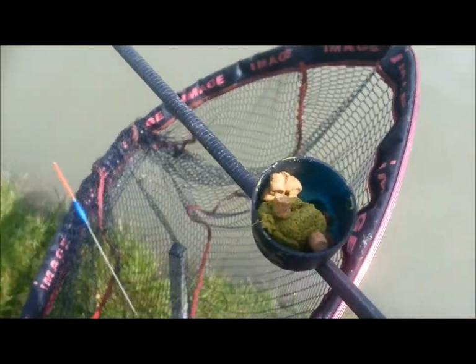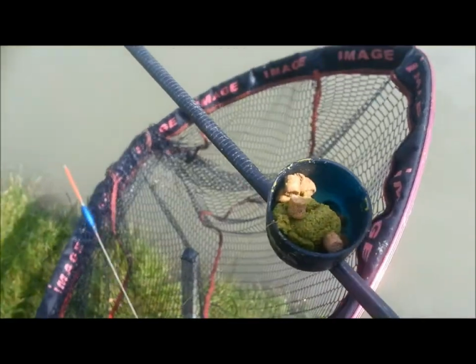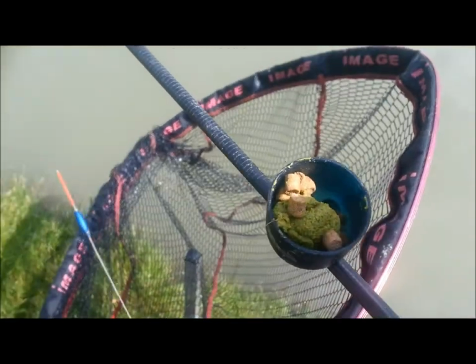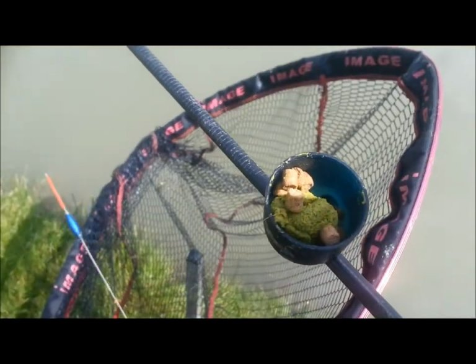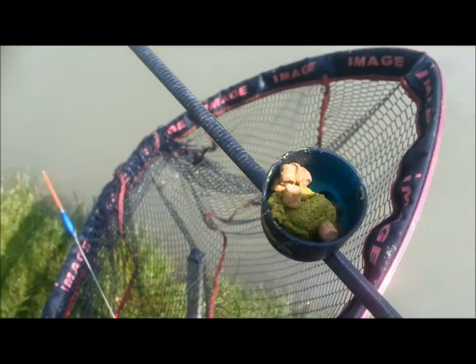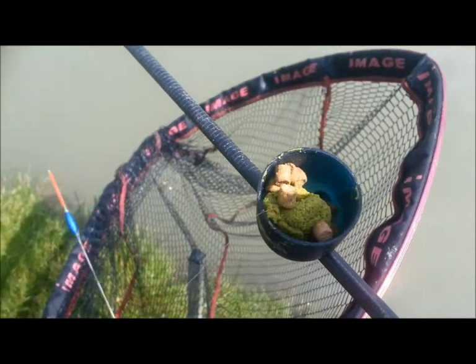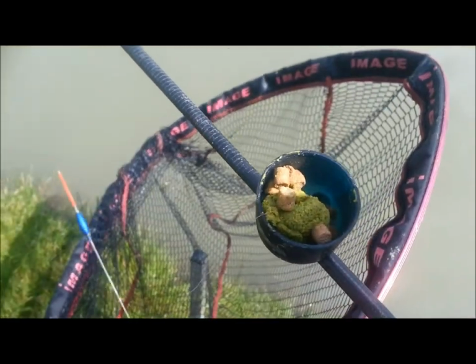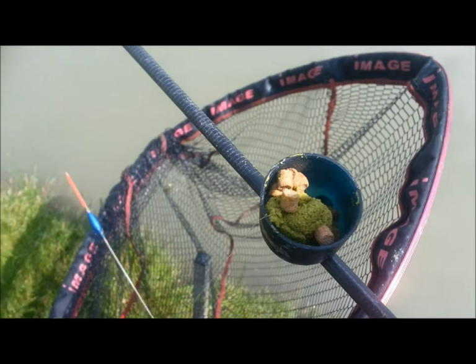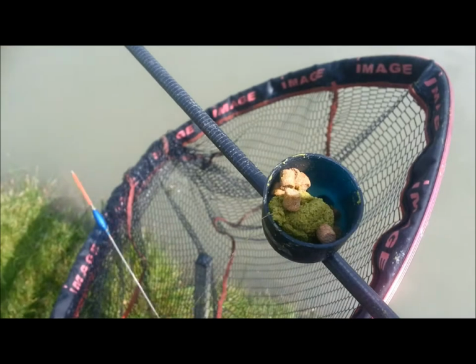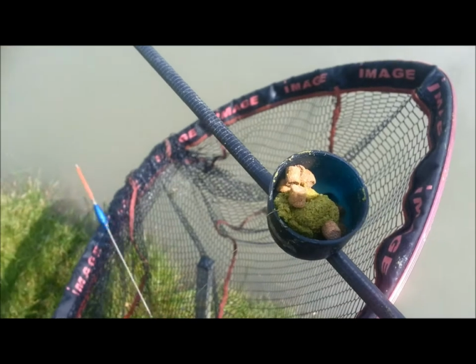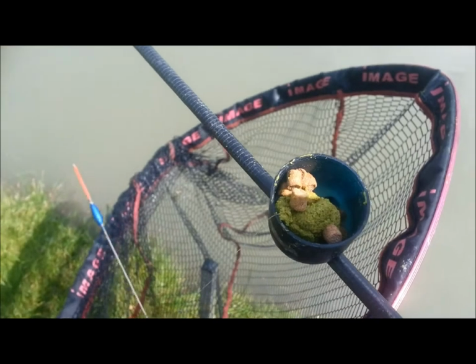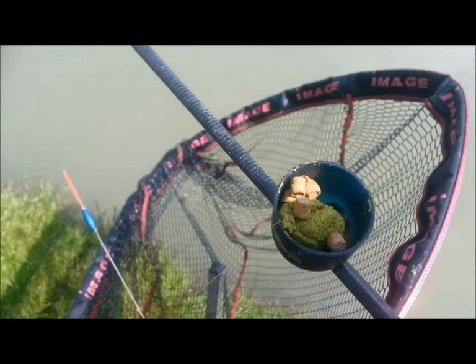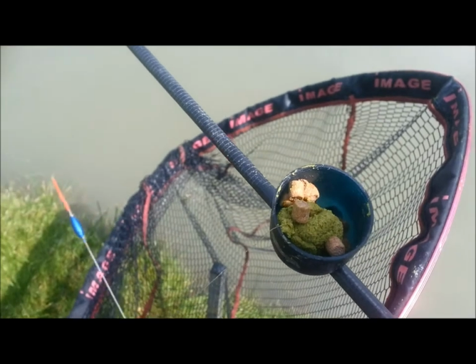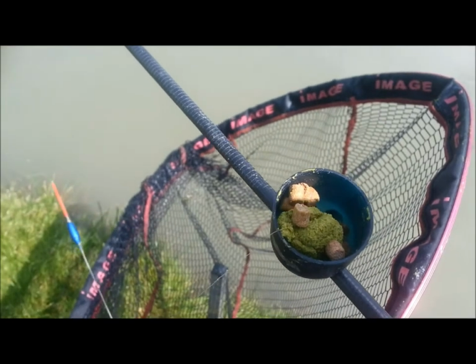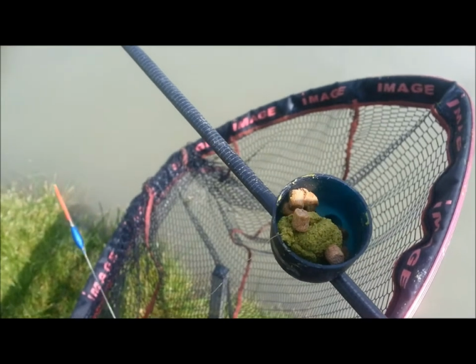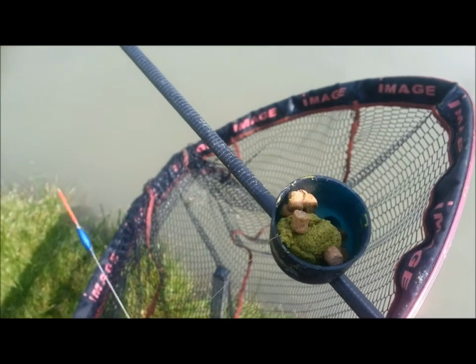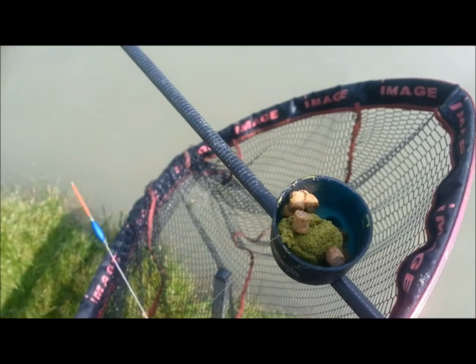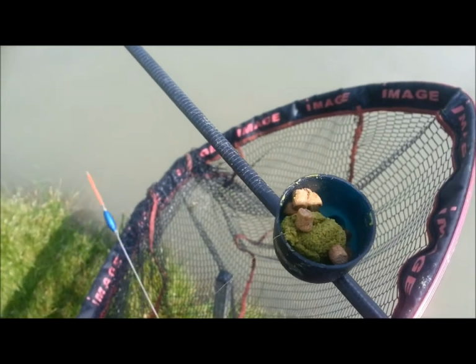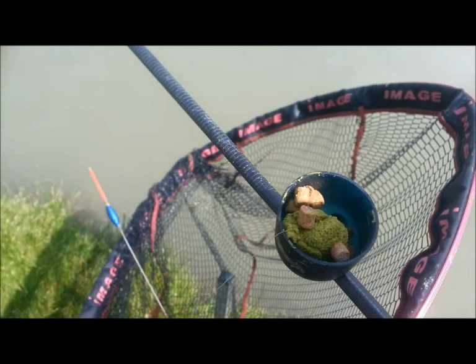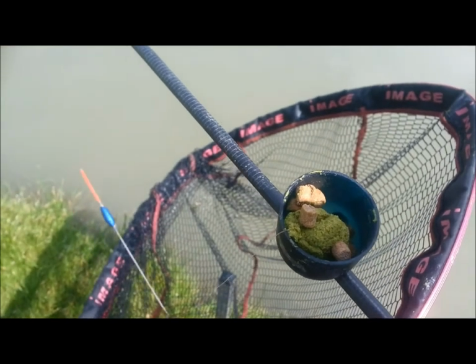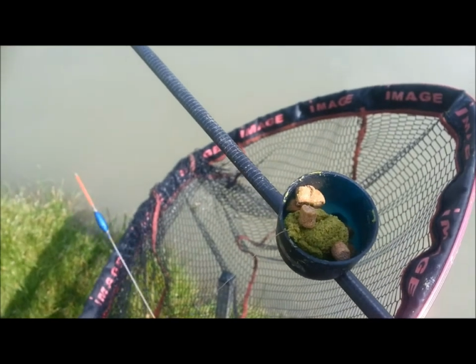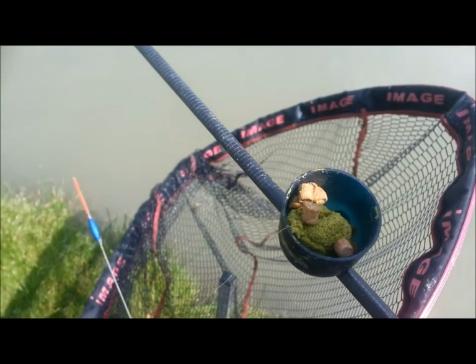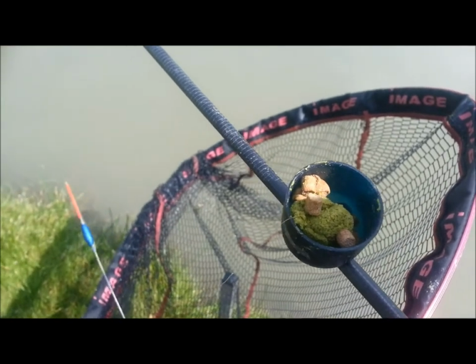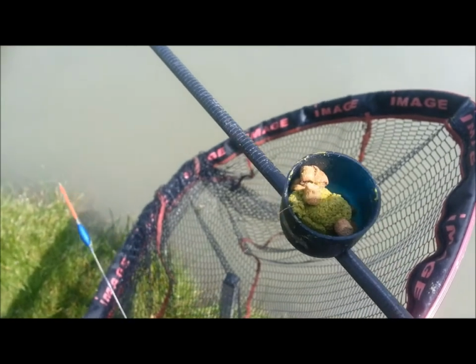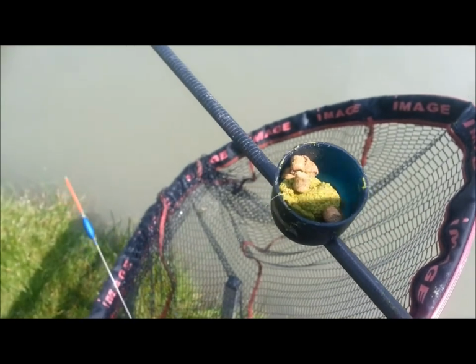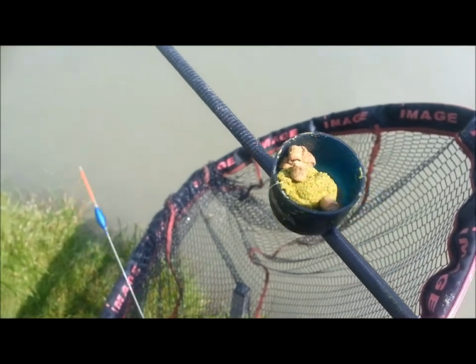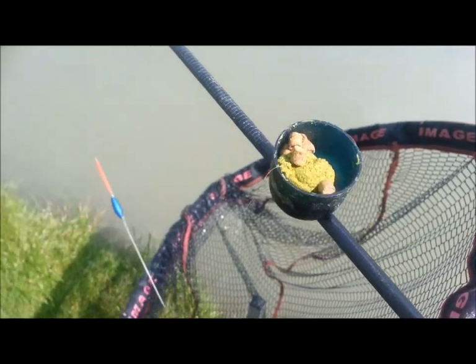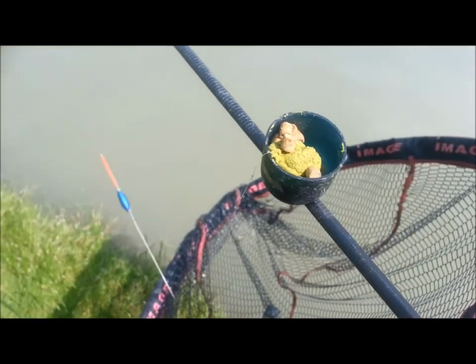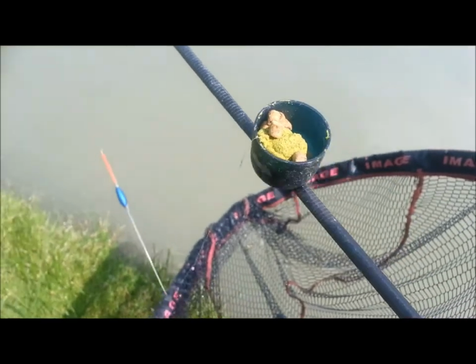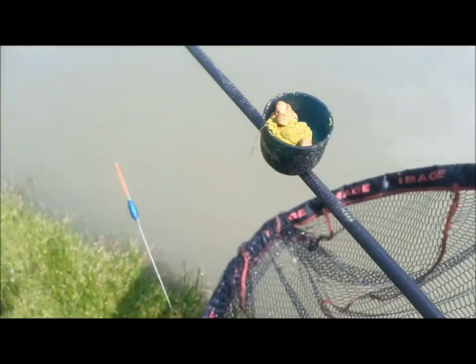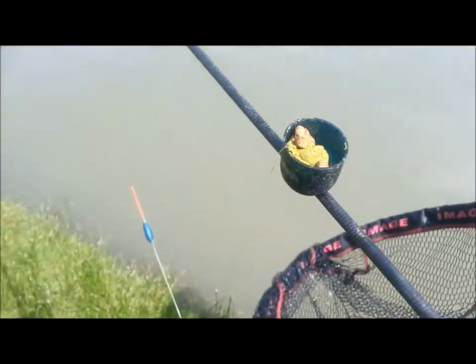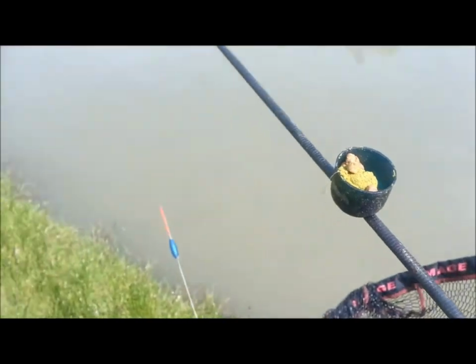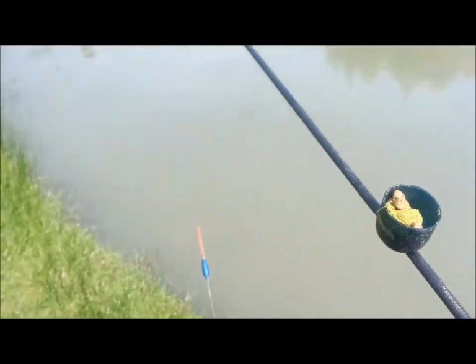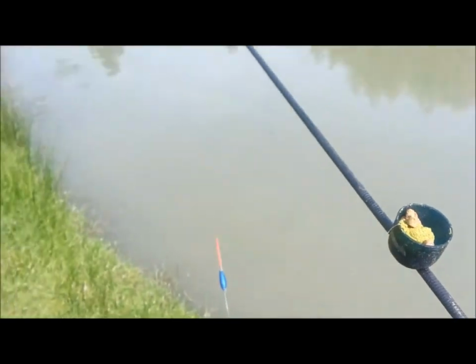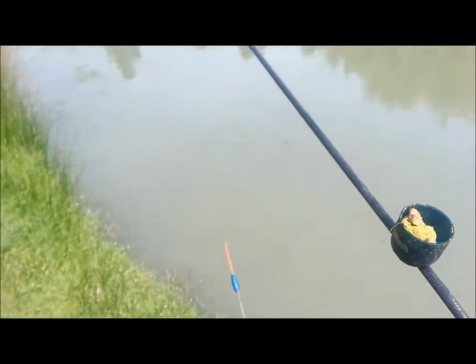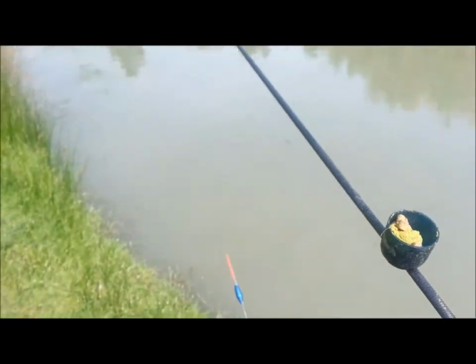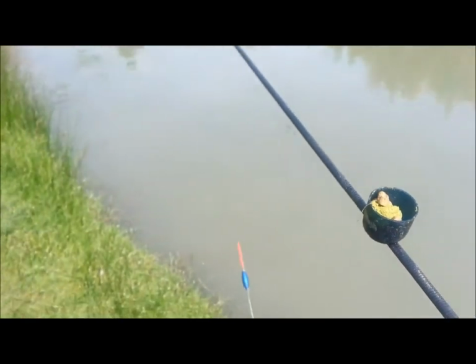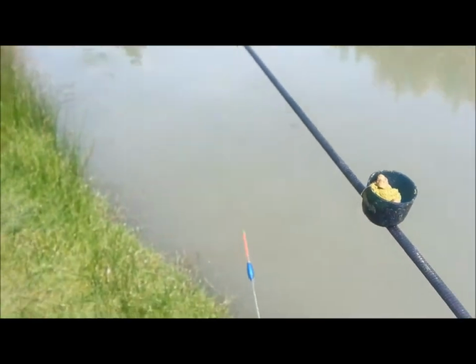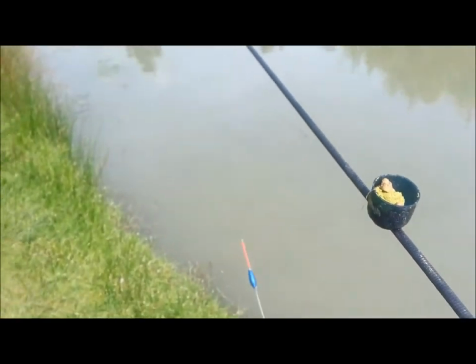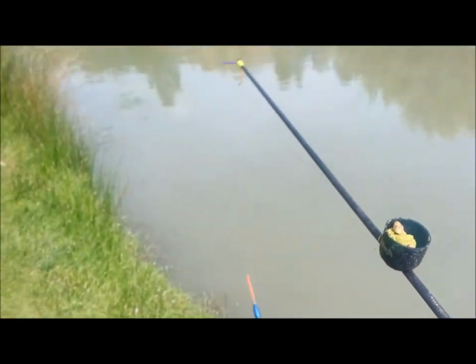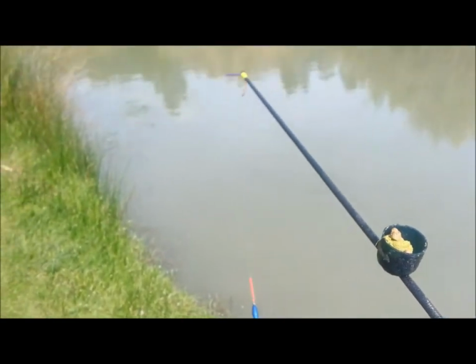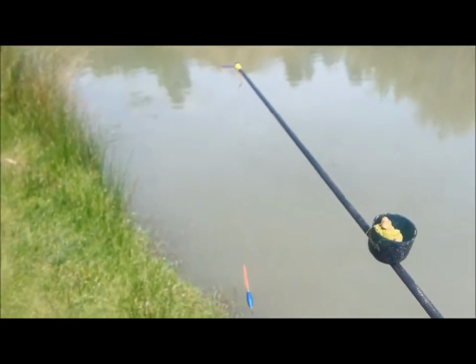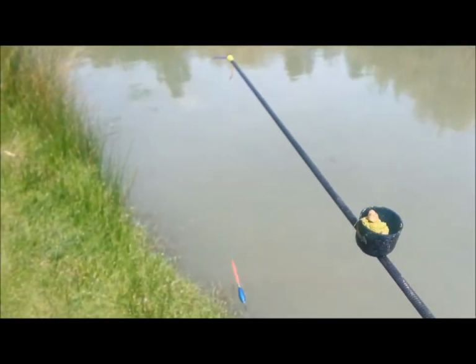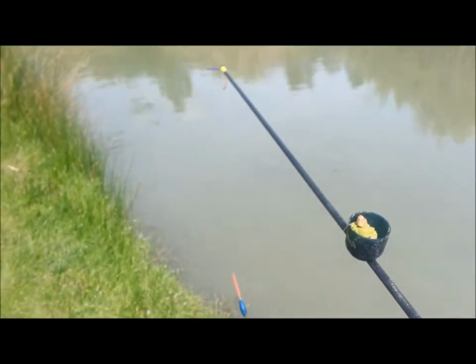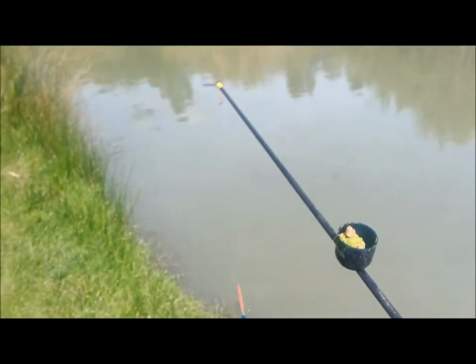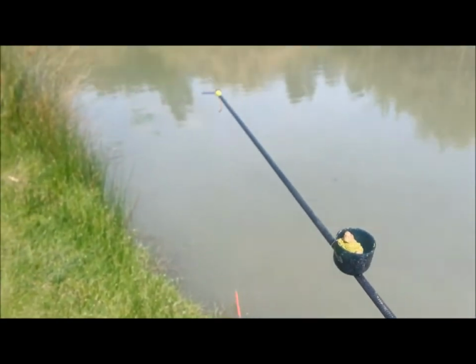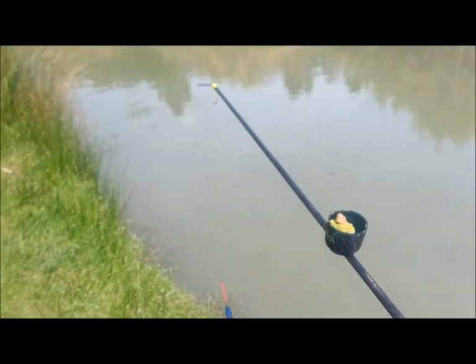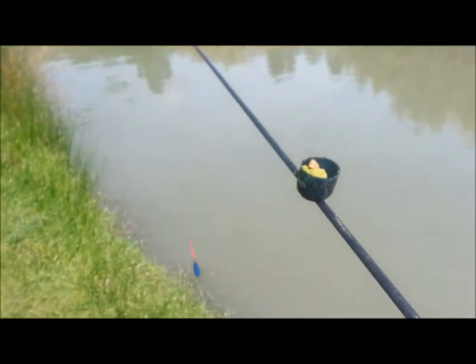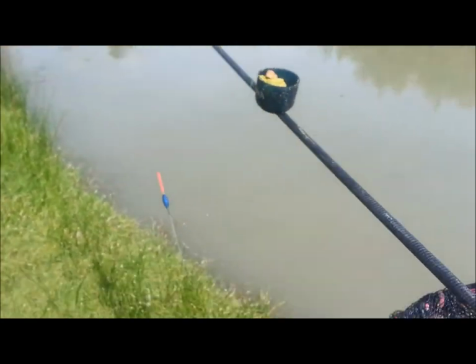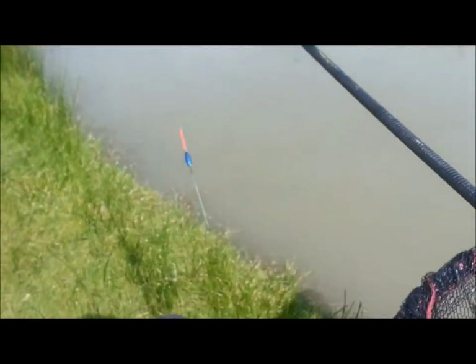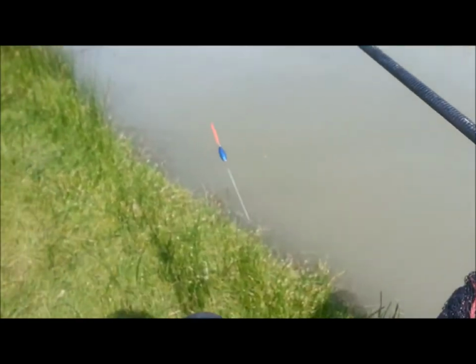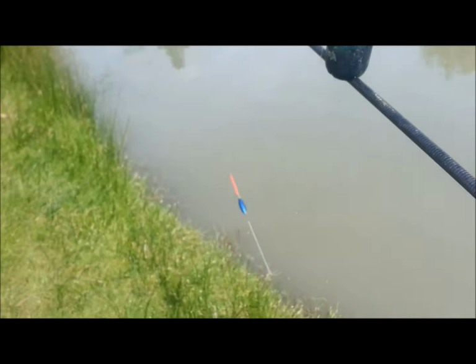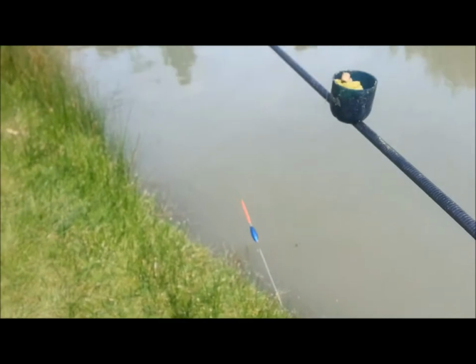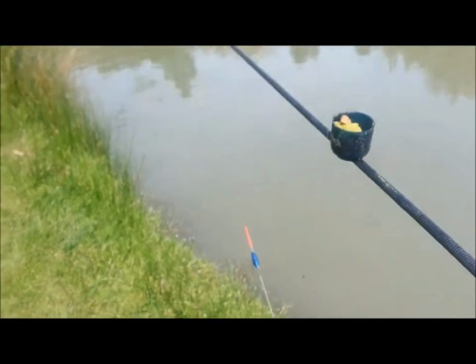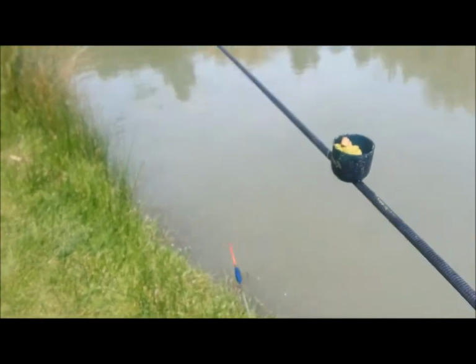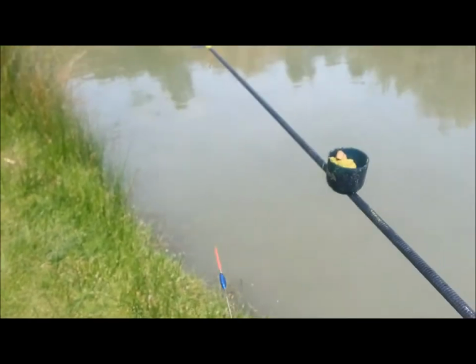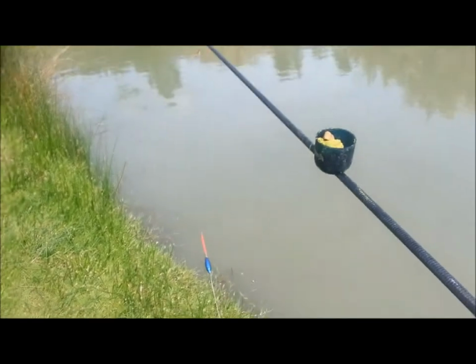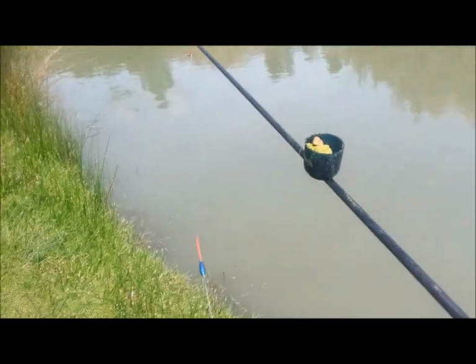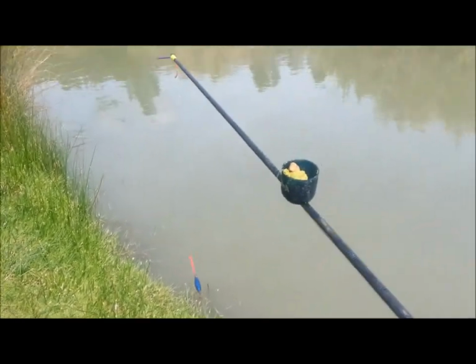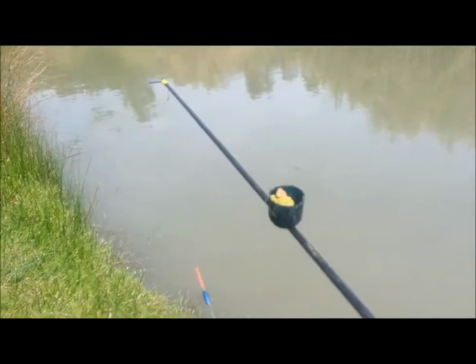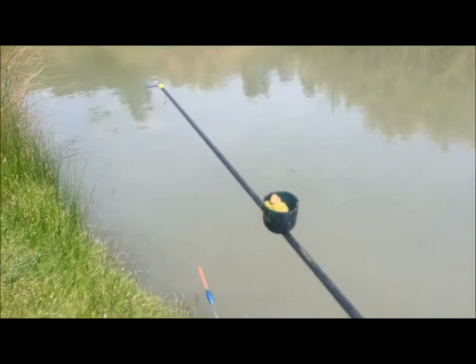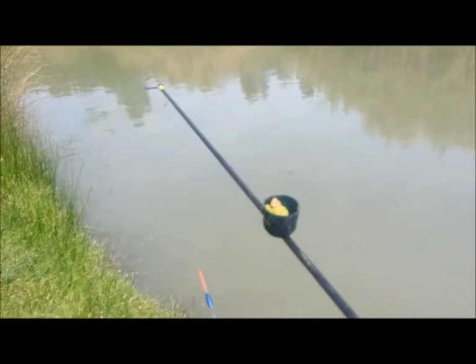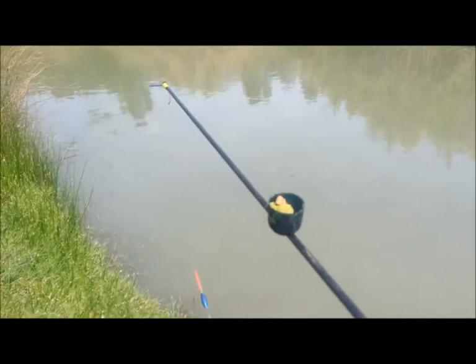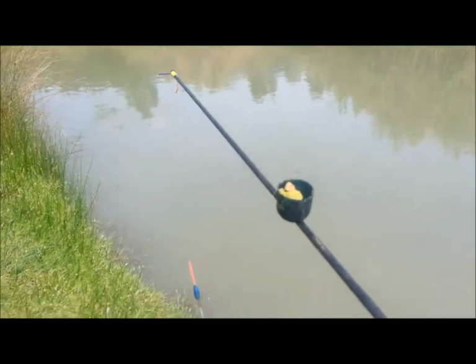It's a bit difficult me videoing and holding a pole, but I'm going to give it a go so the viewers can see it all — and hopefully this Sunday.